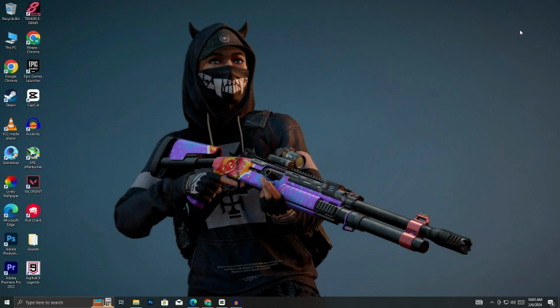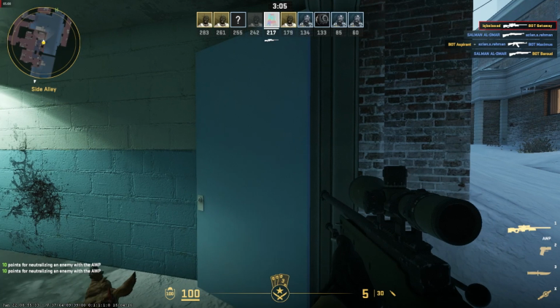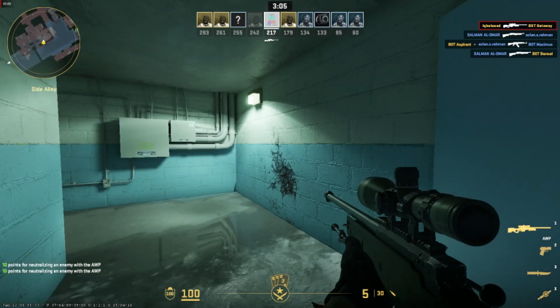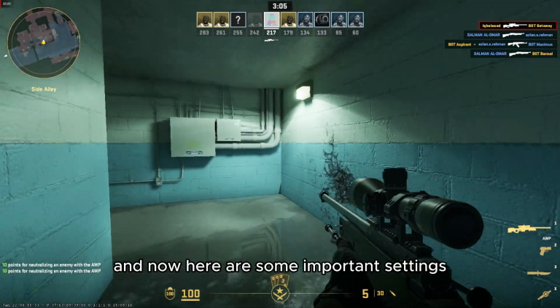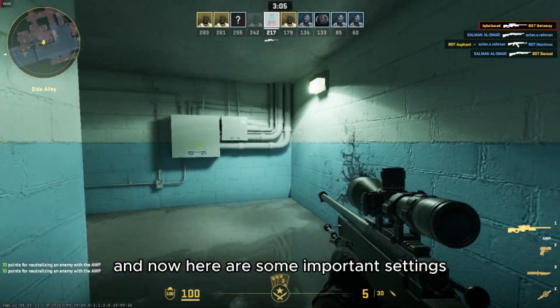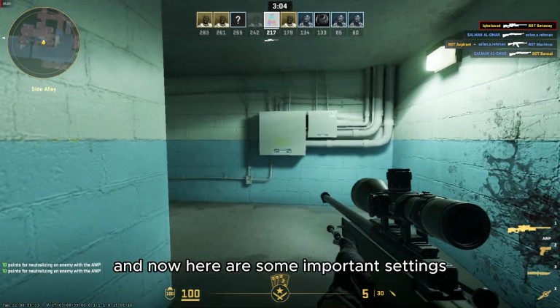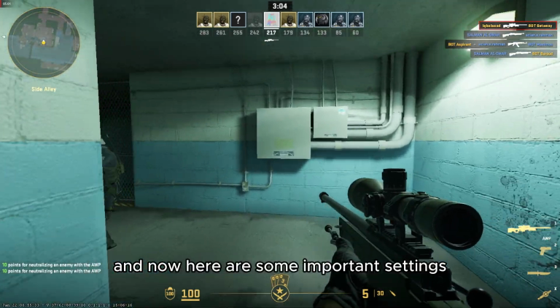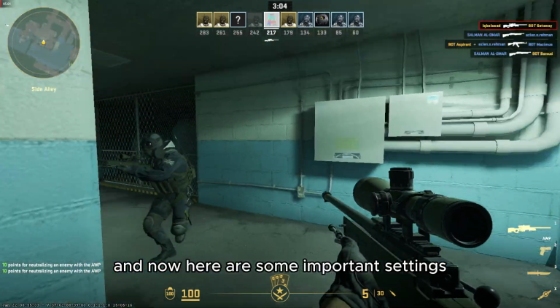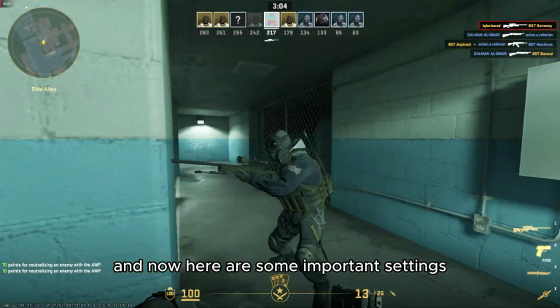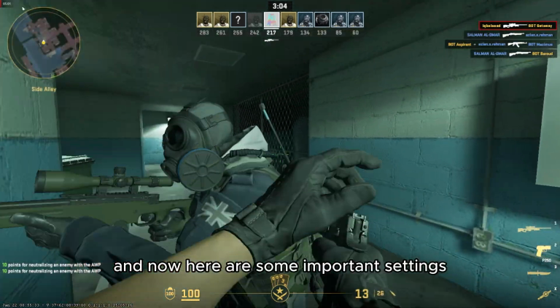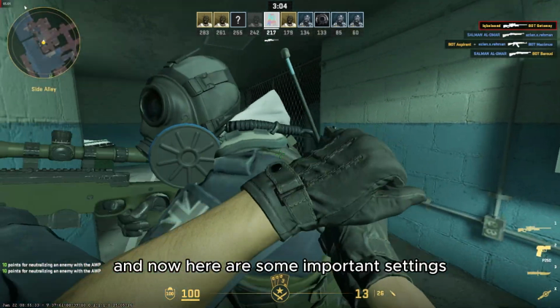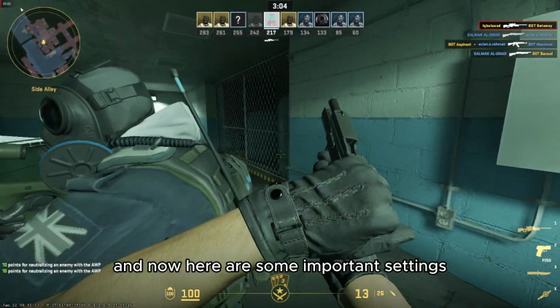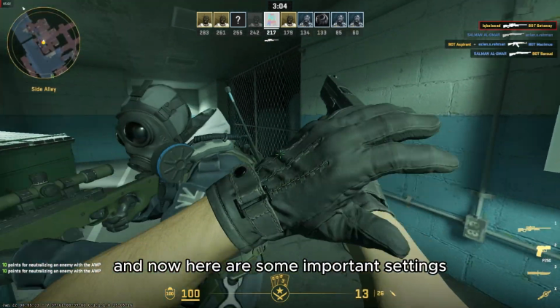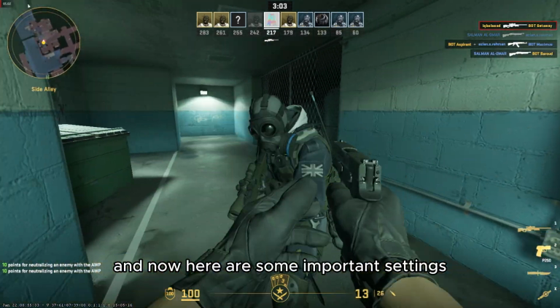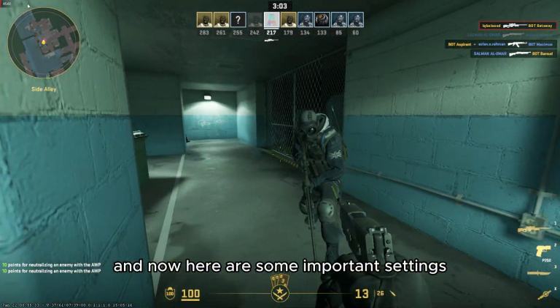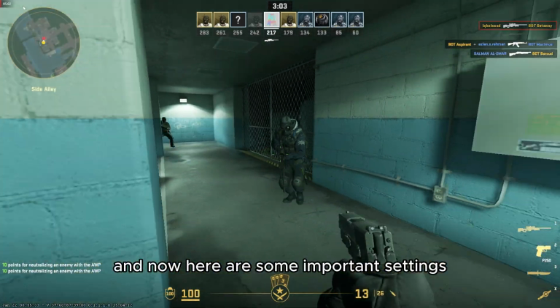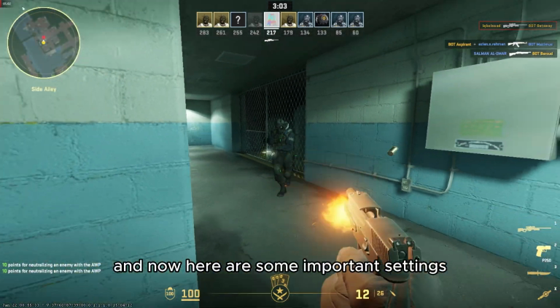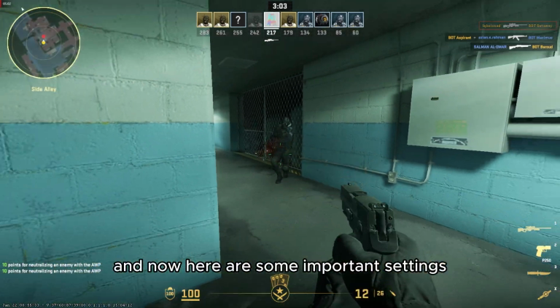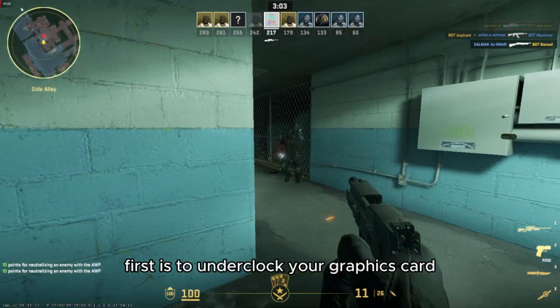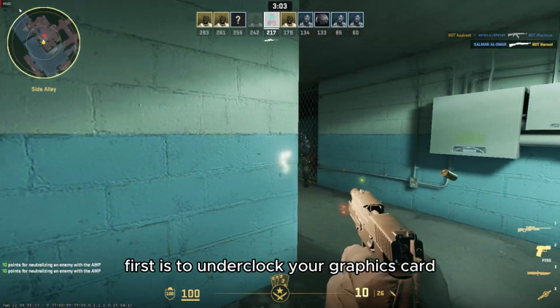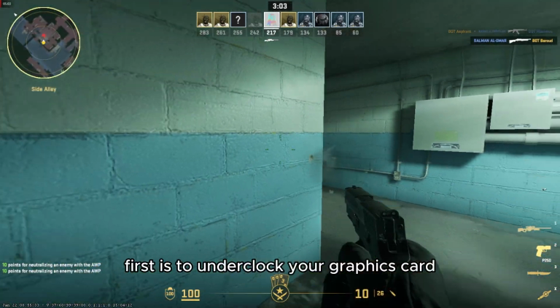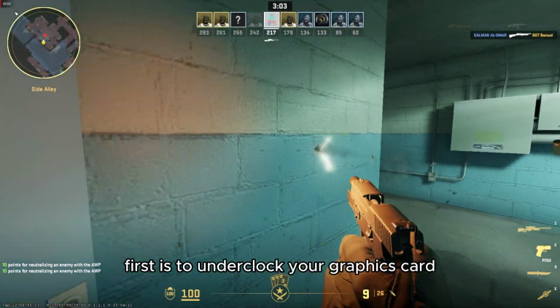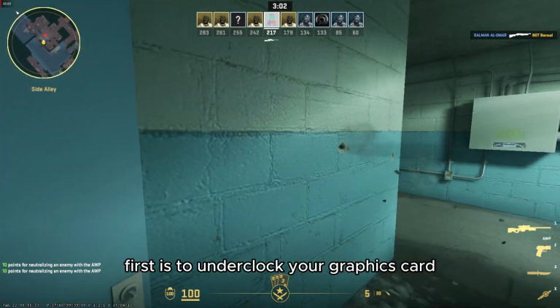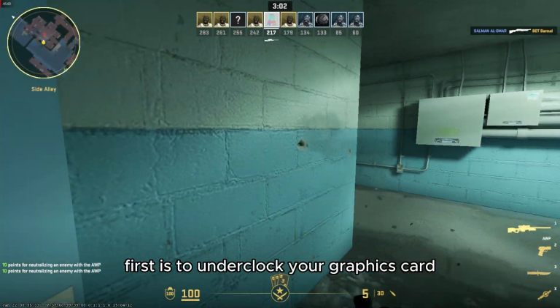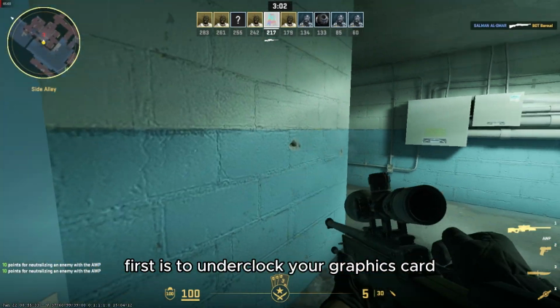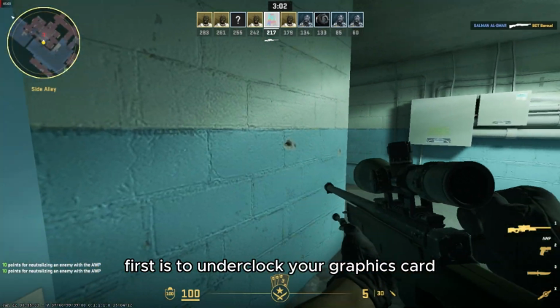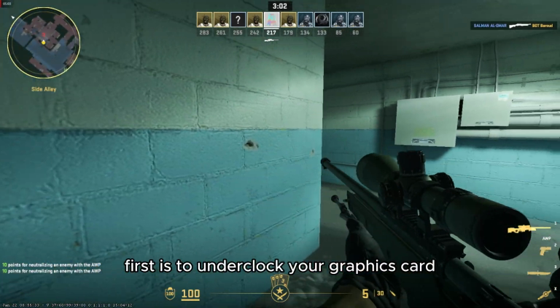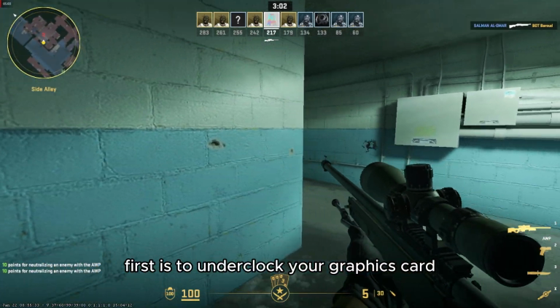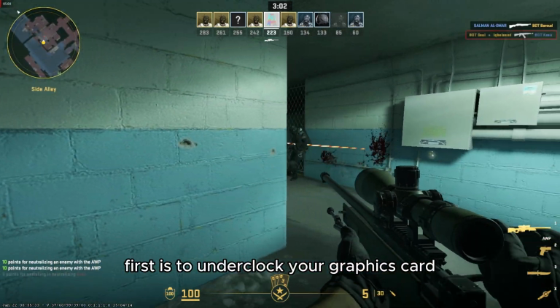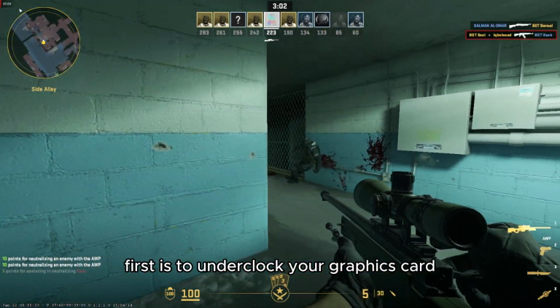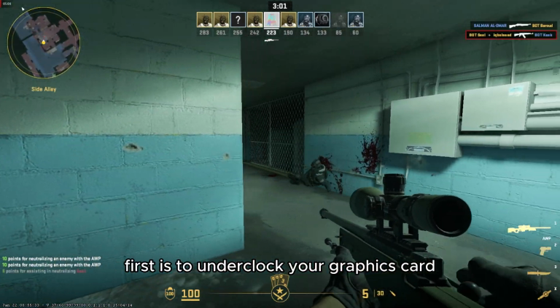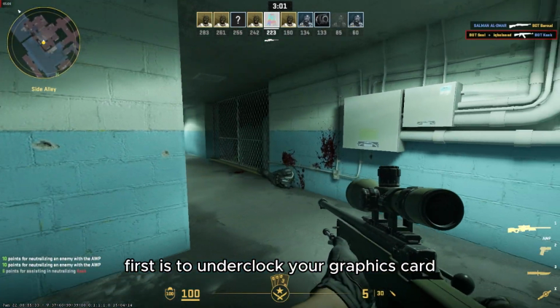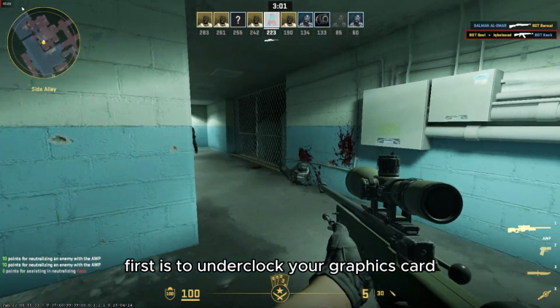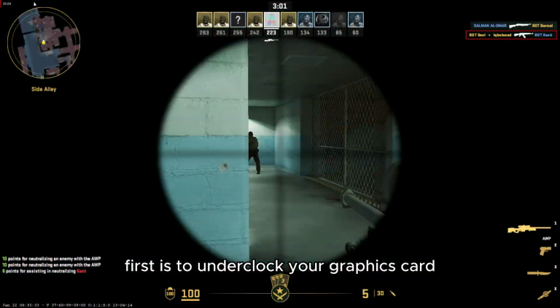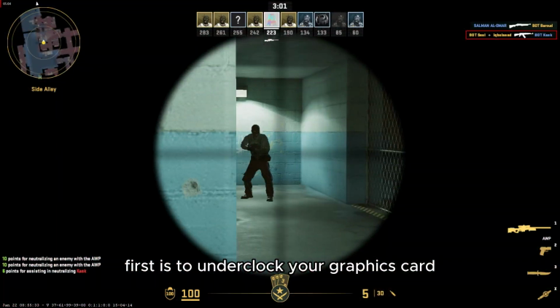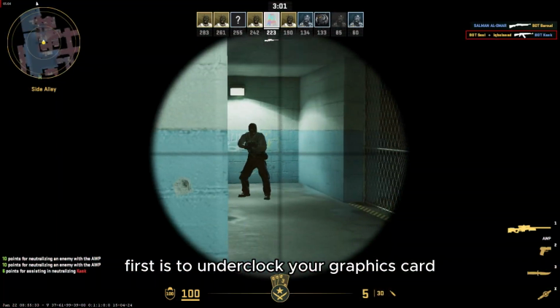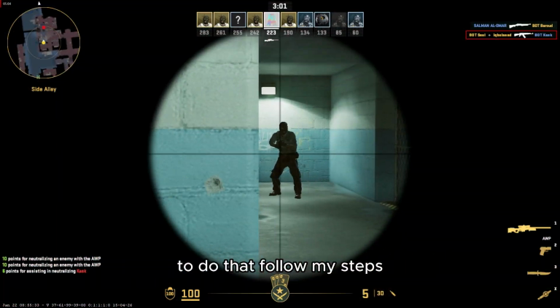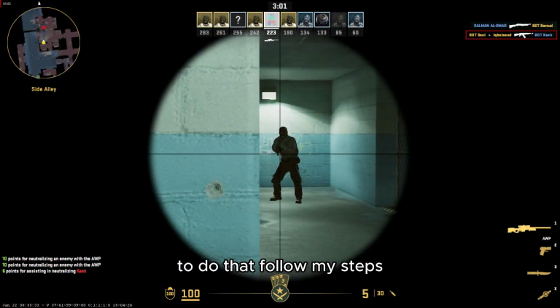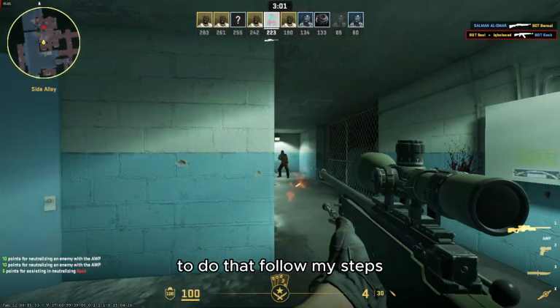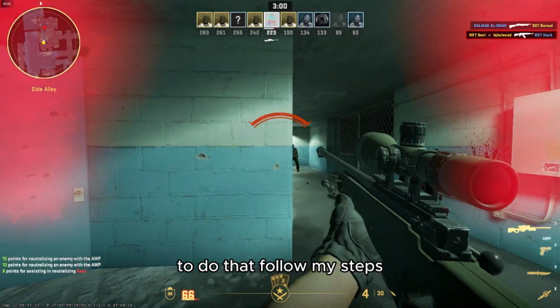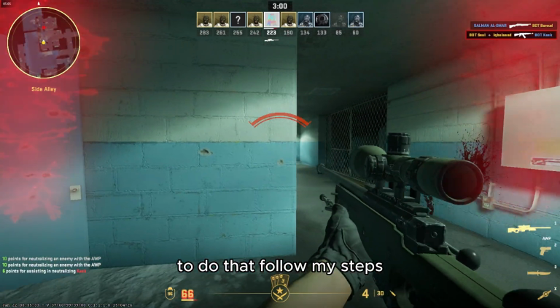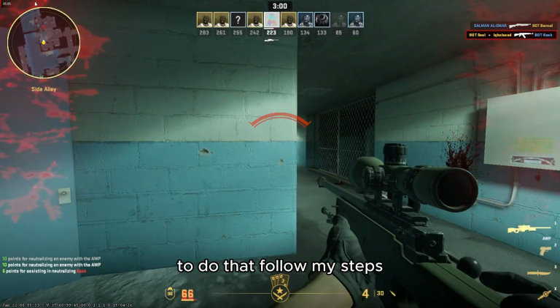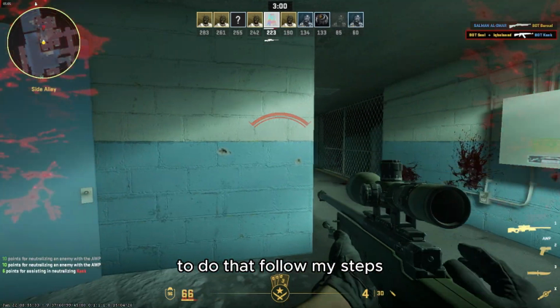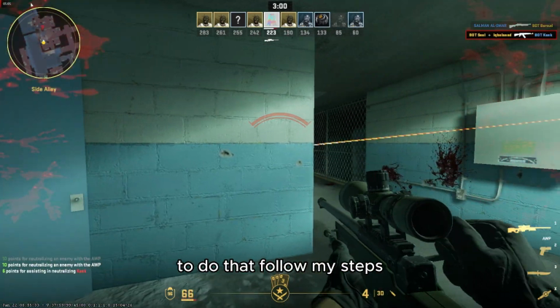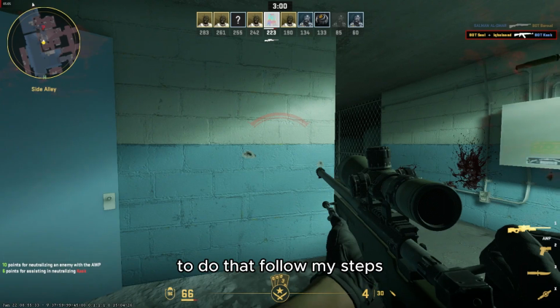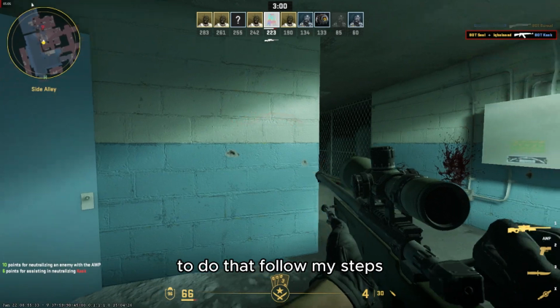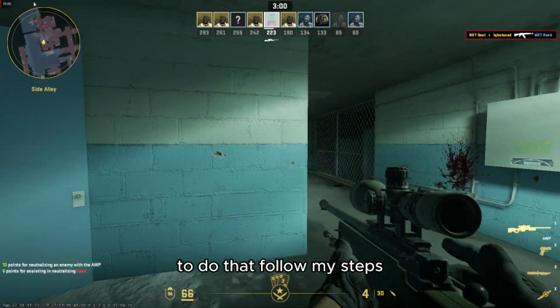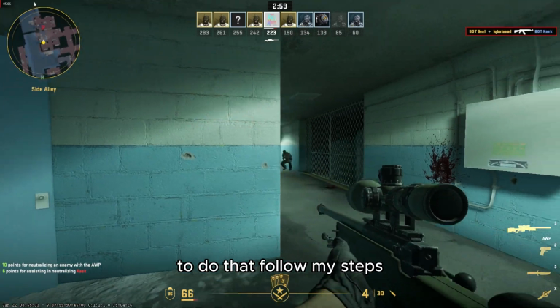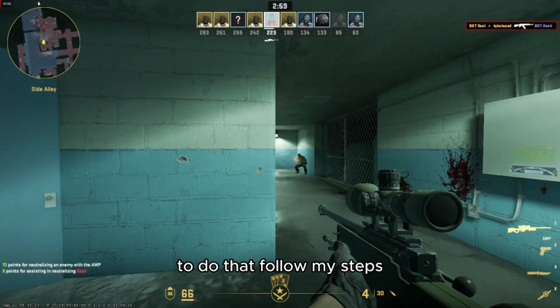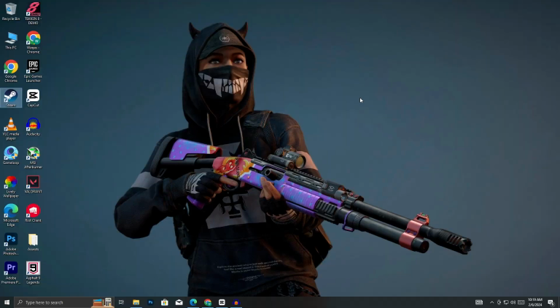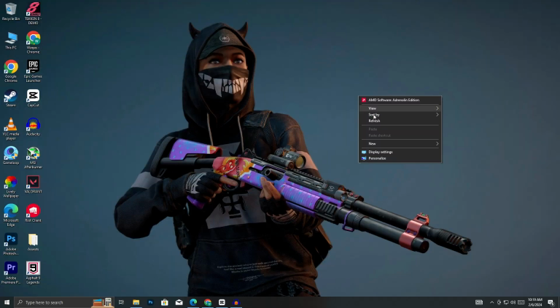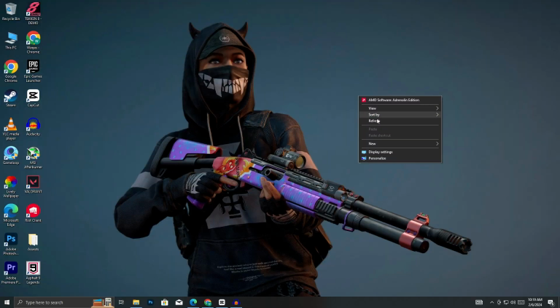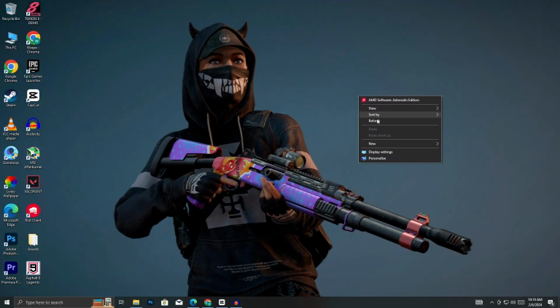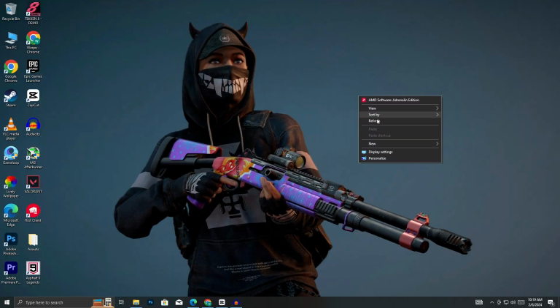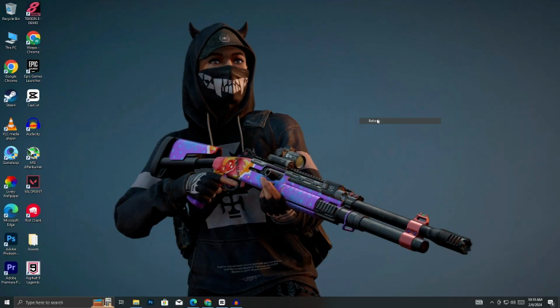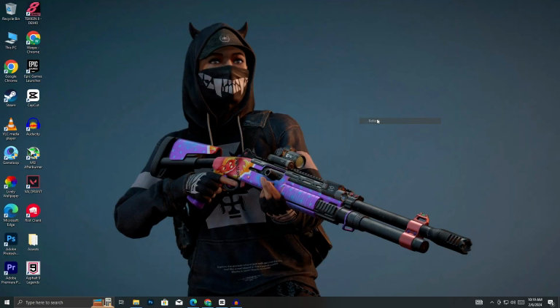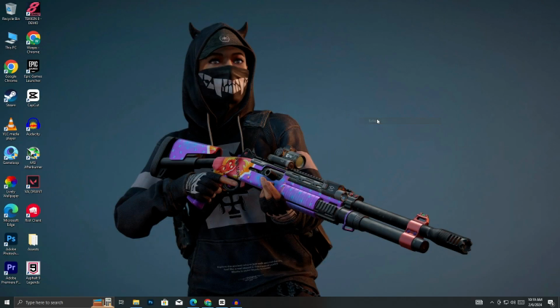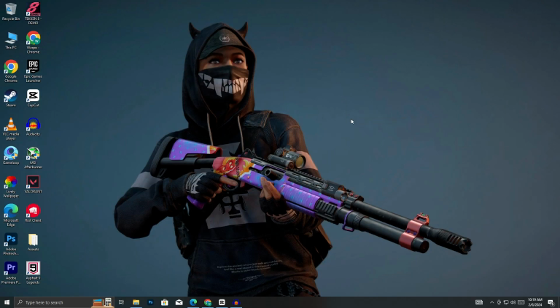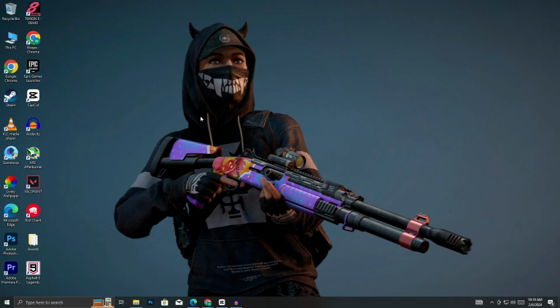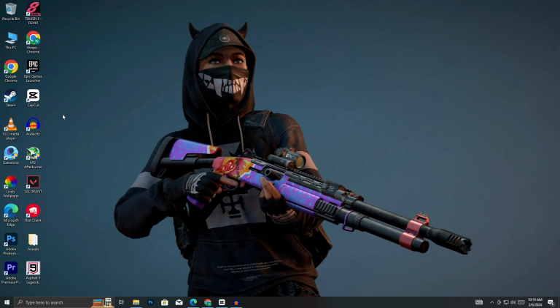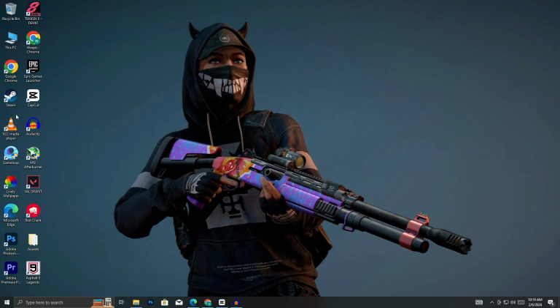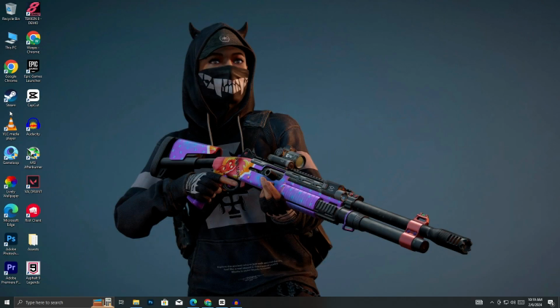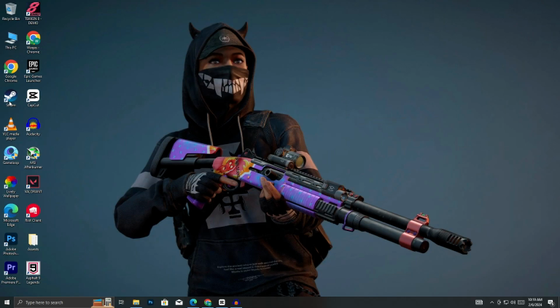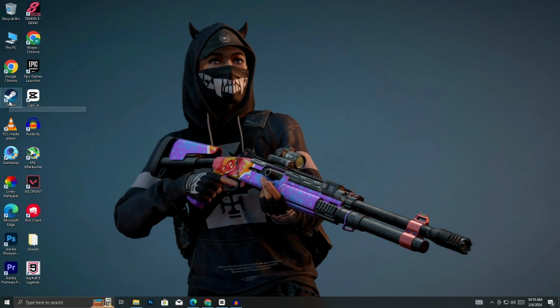And now here are some important settings. First is to underclock your graphics card. To do that, follow my steps. Let's get started.